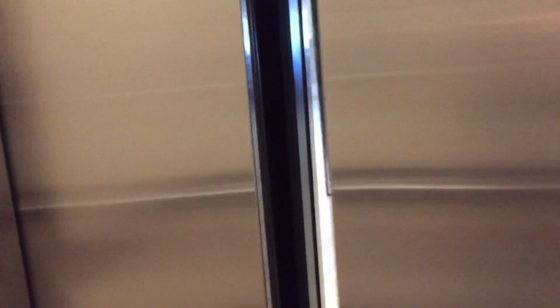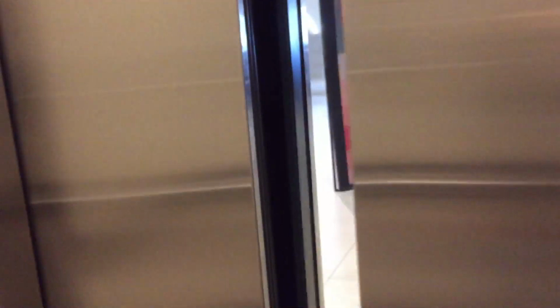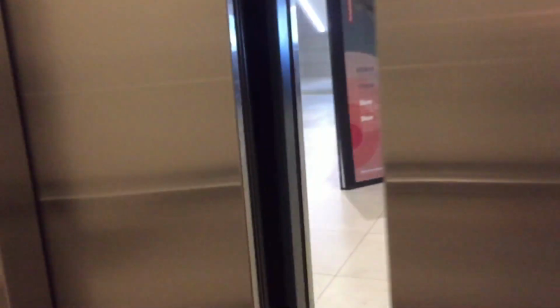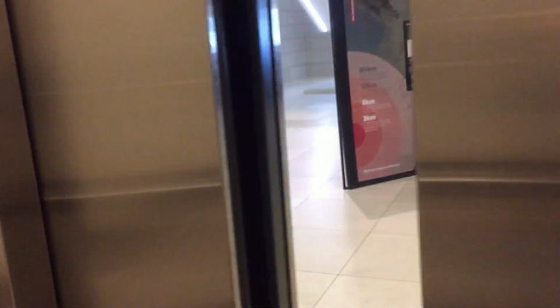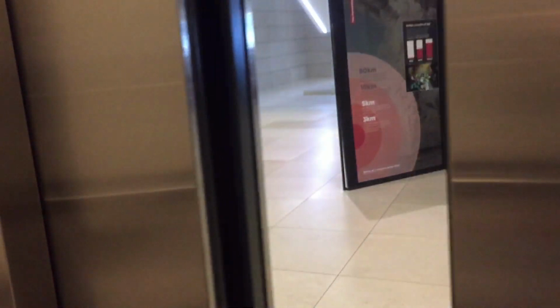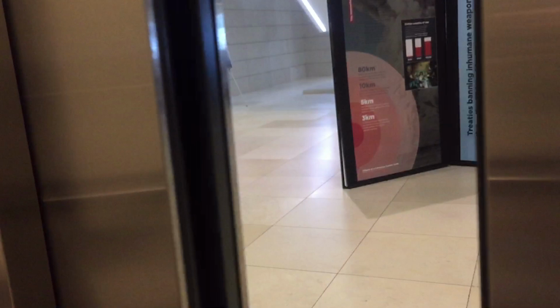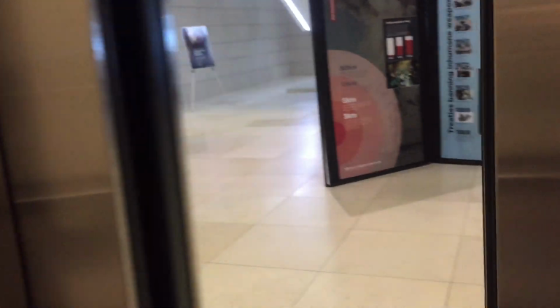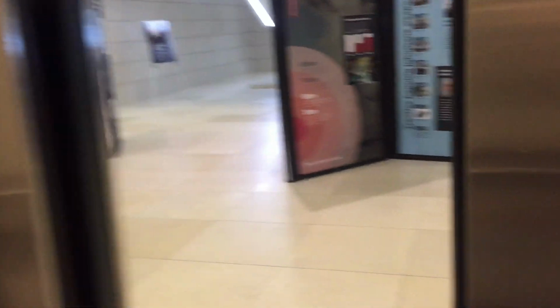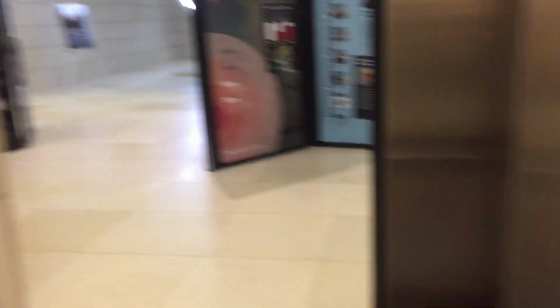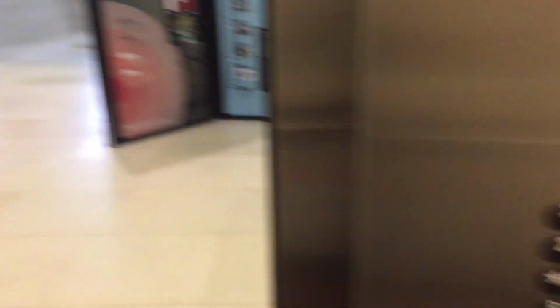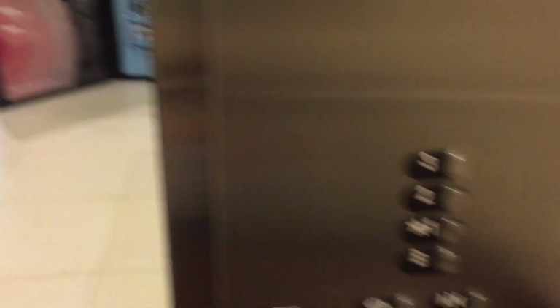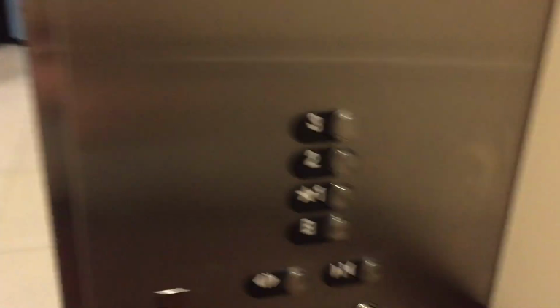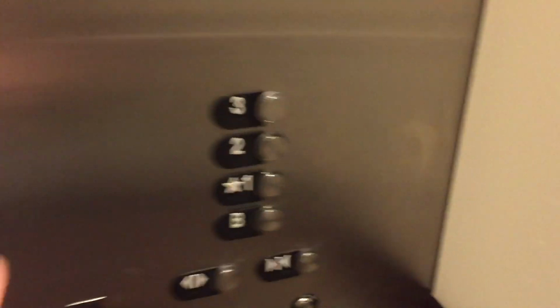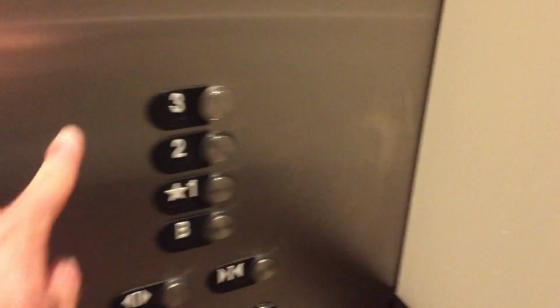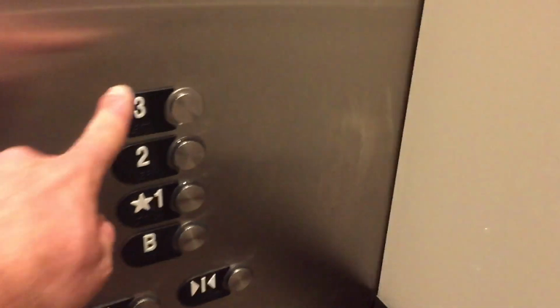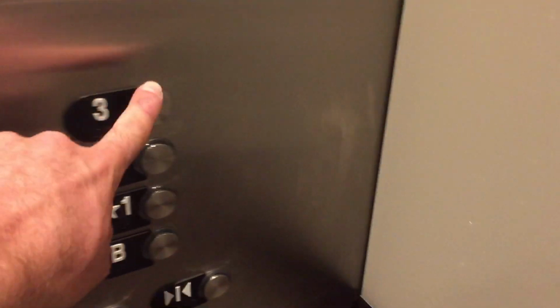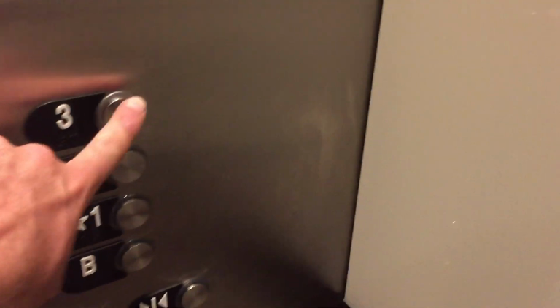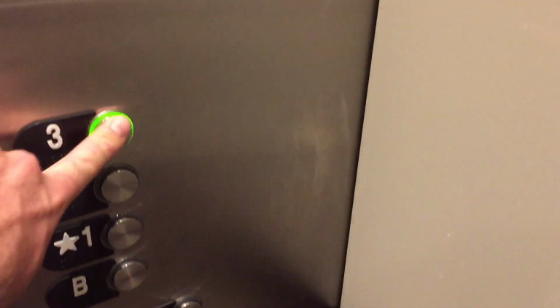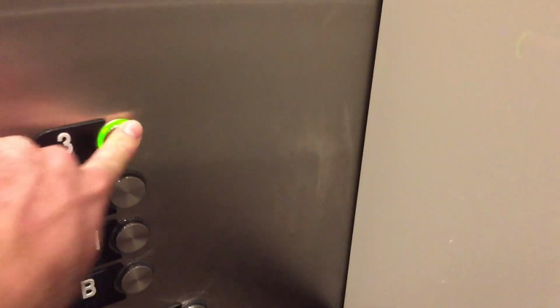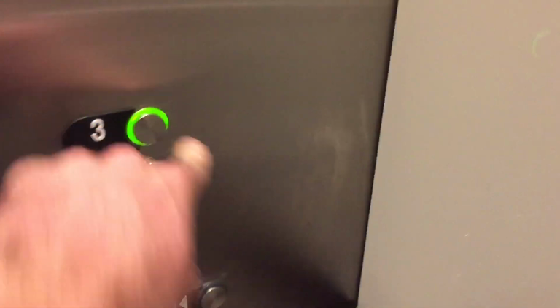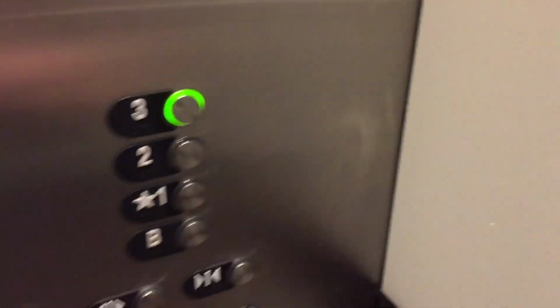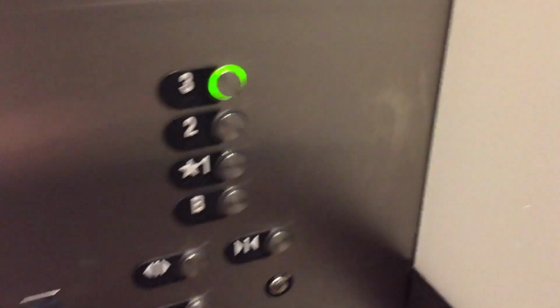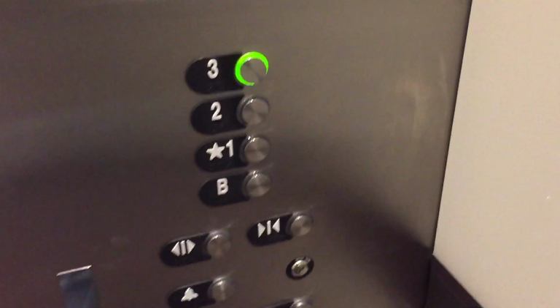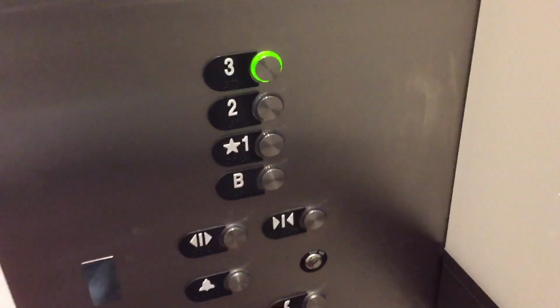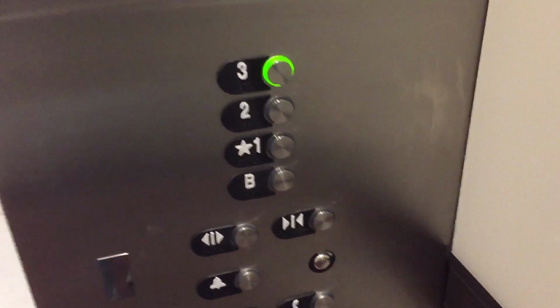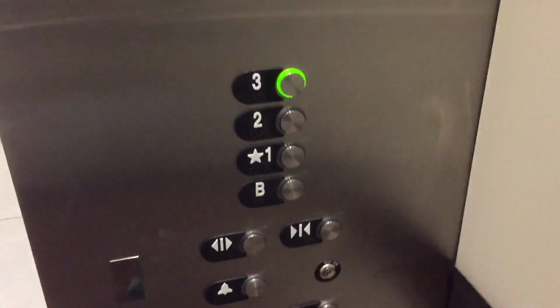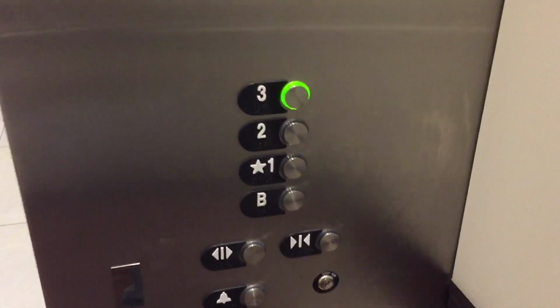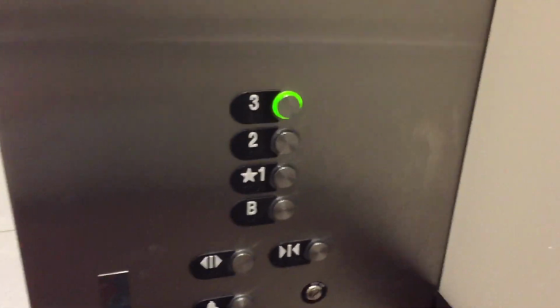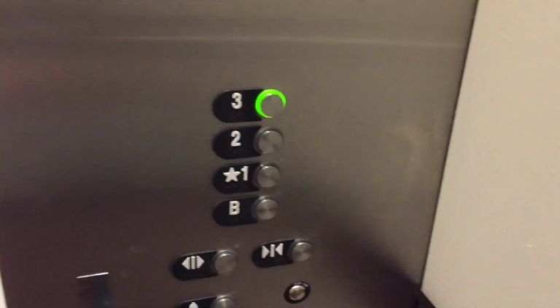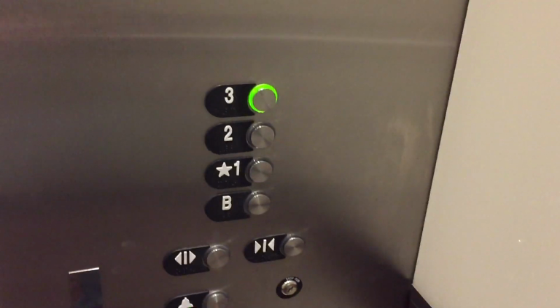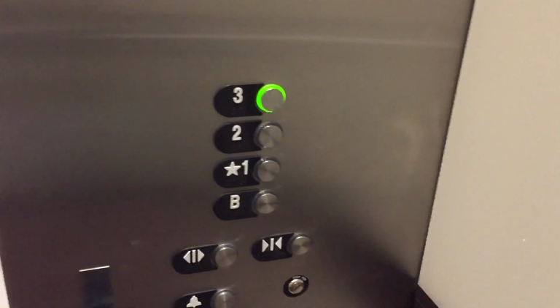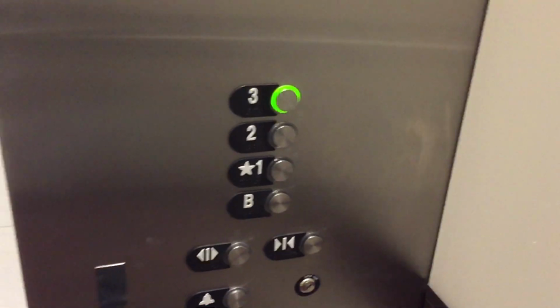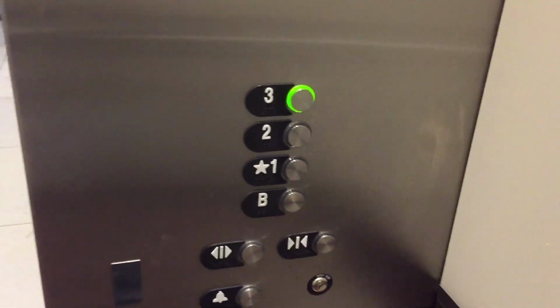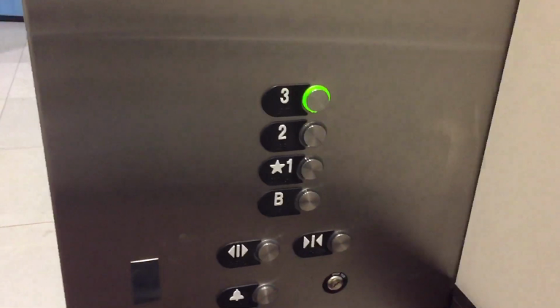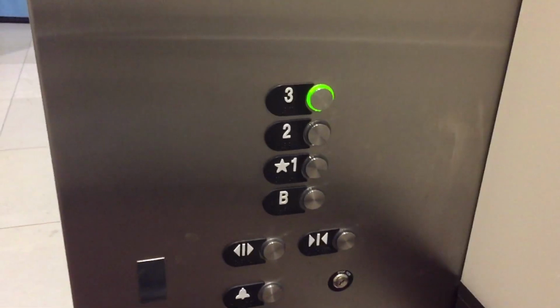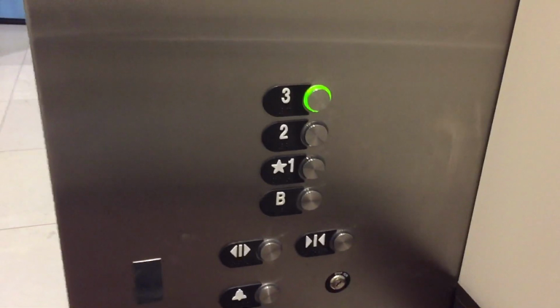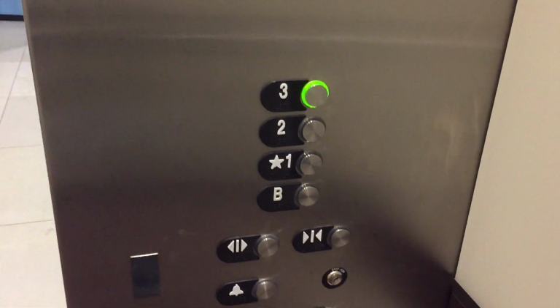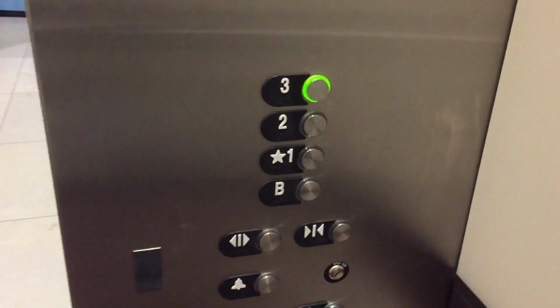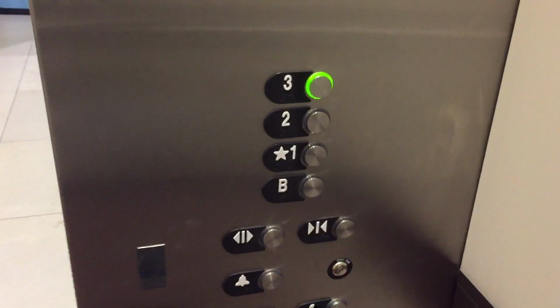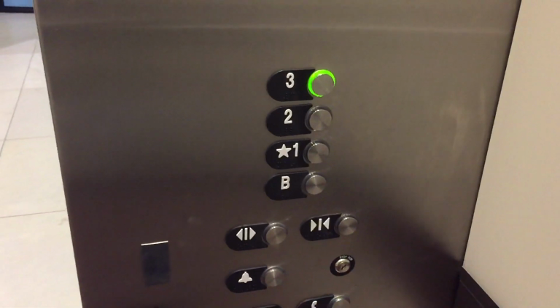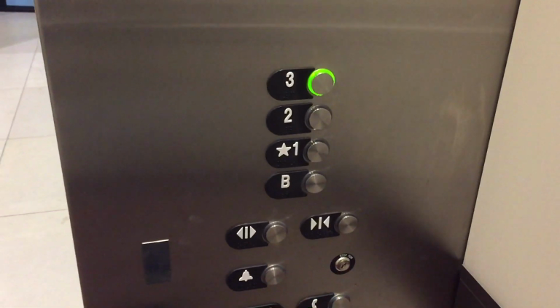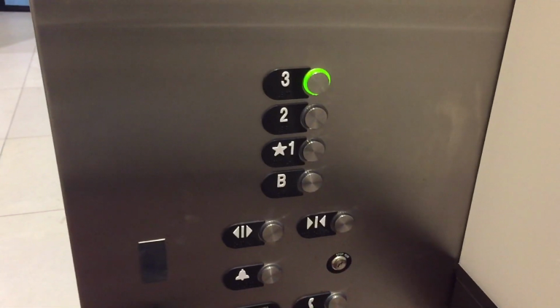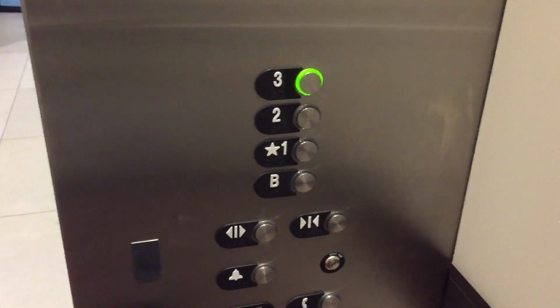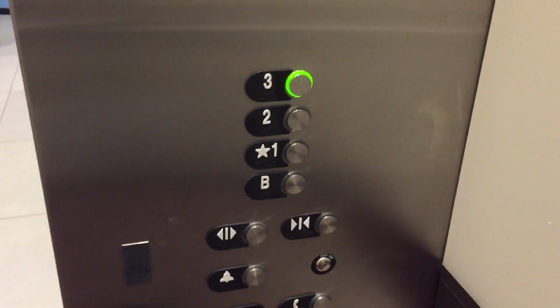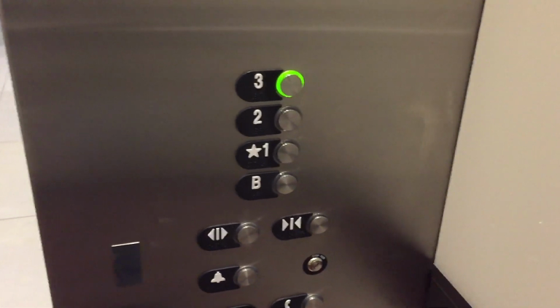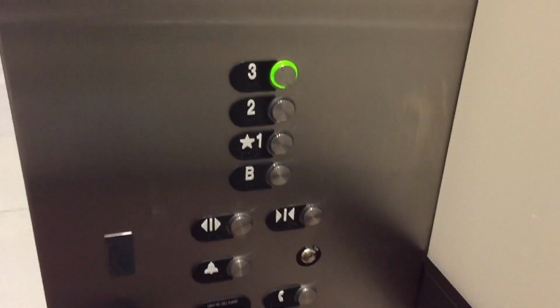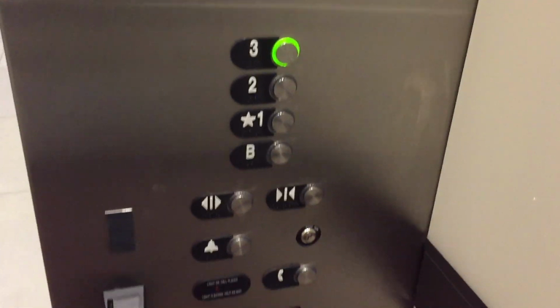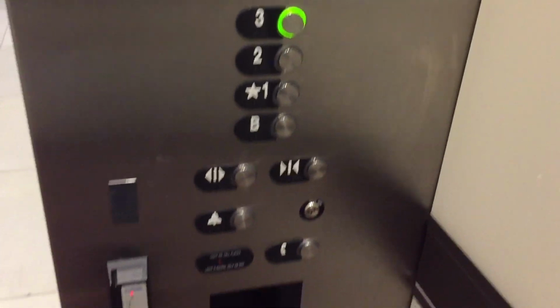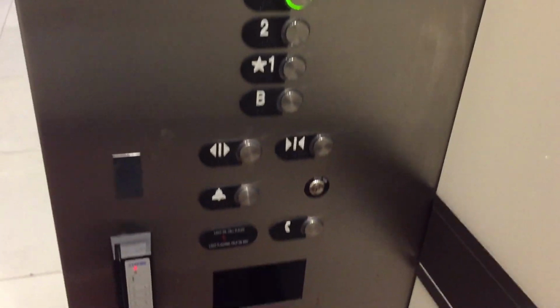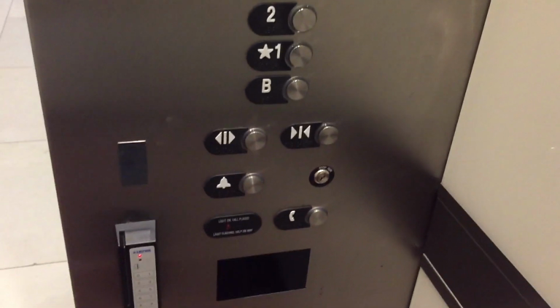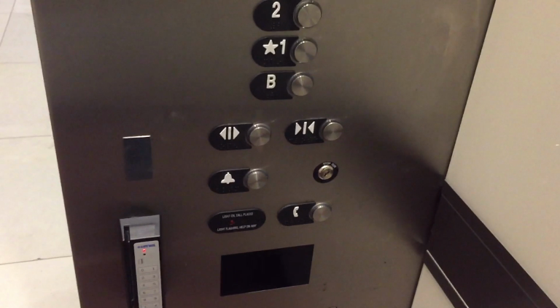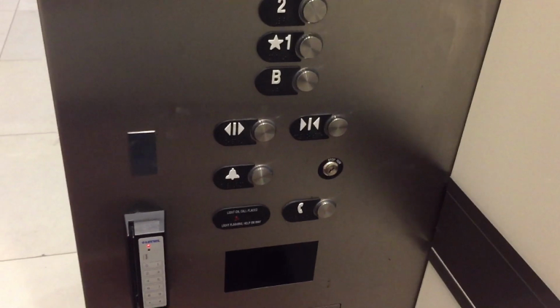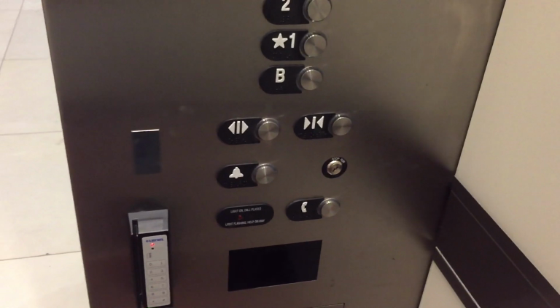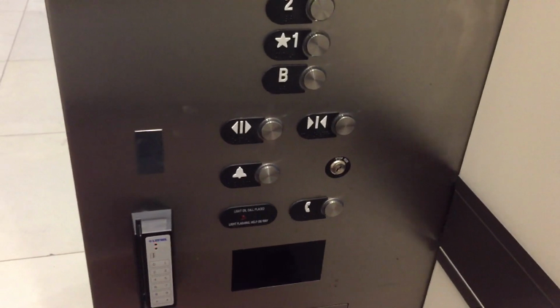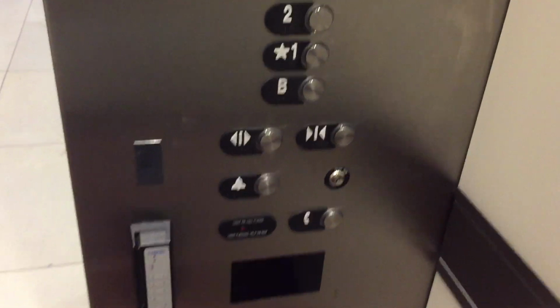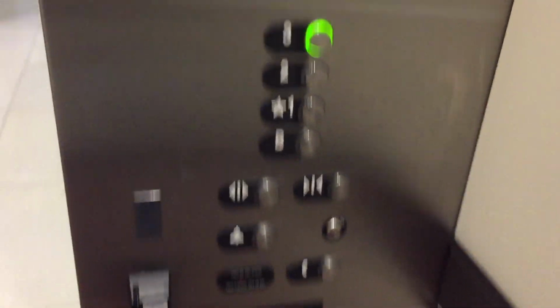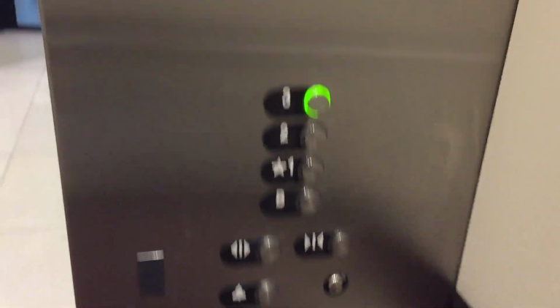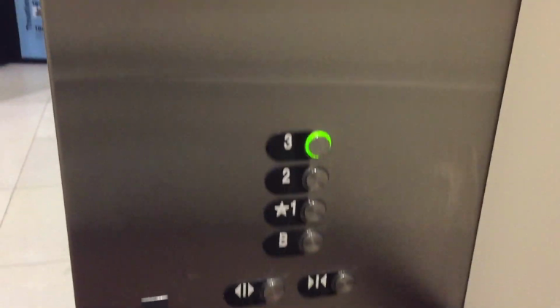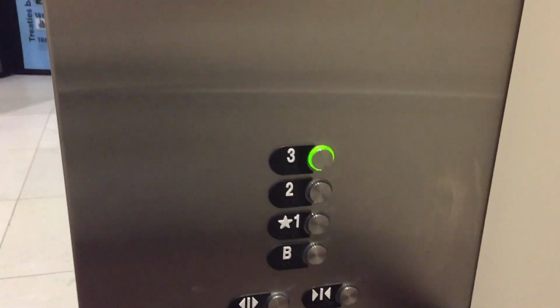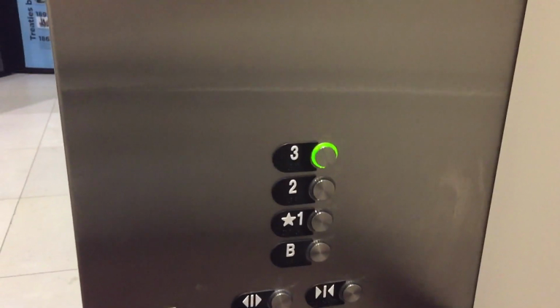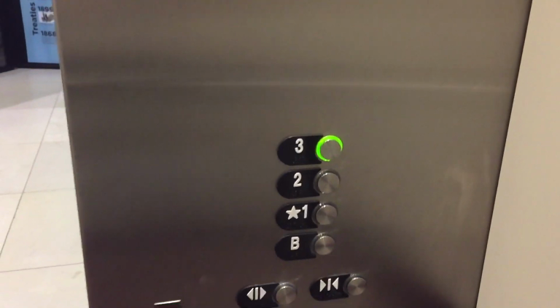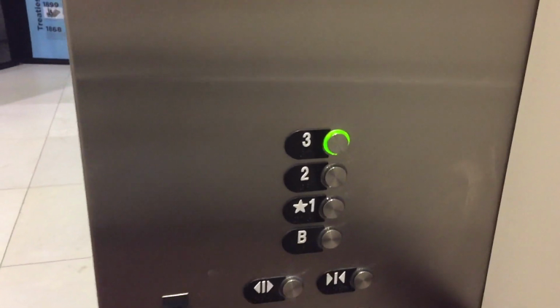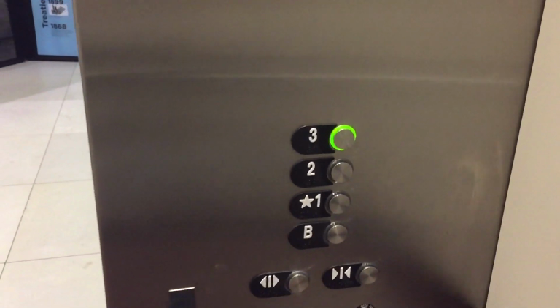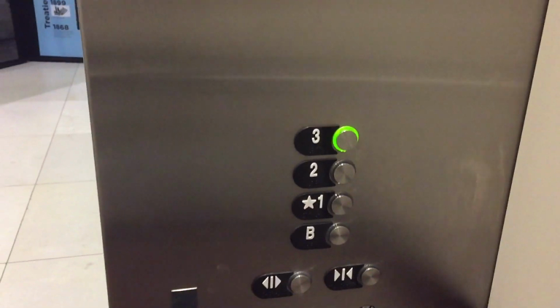I don't even like this. Otis Gen 2. Going up. It has Series 2 on 3. That's cool. Very fast.